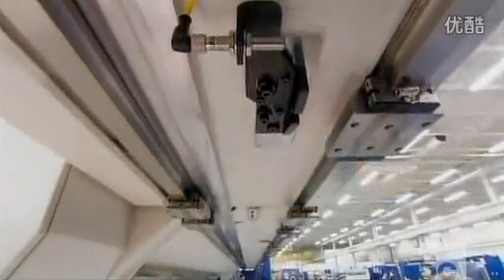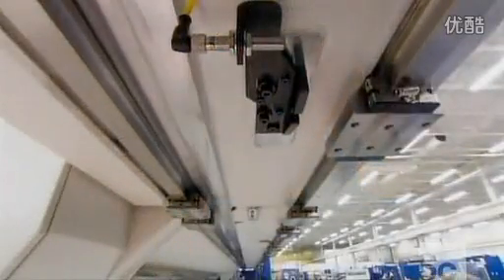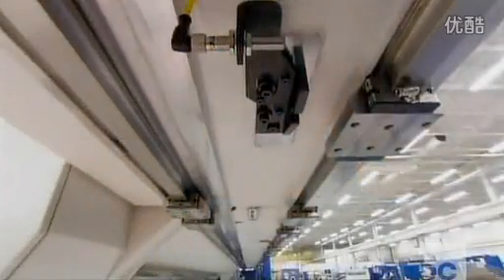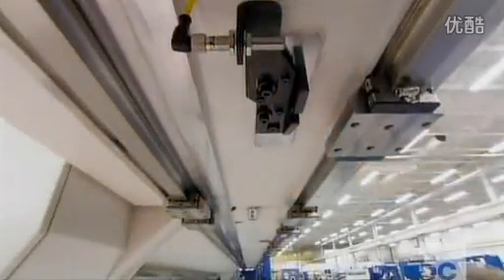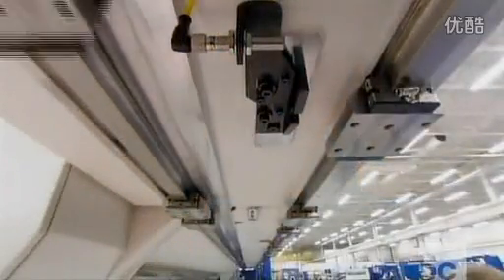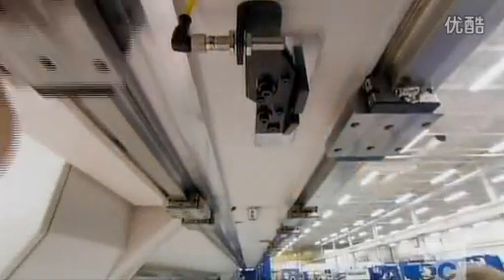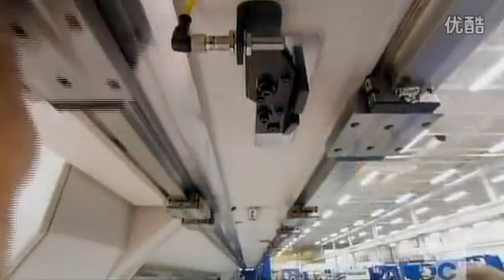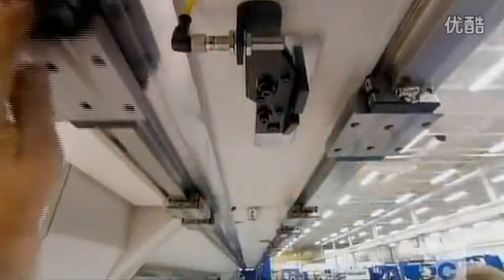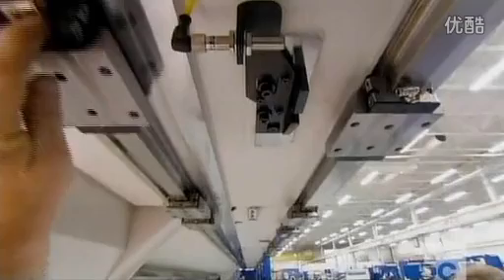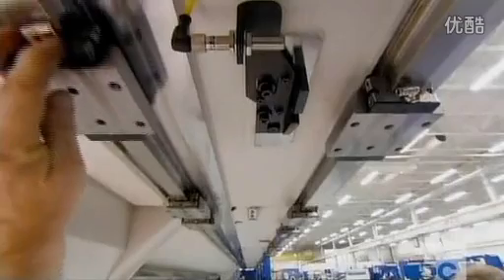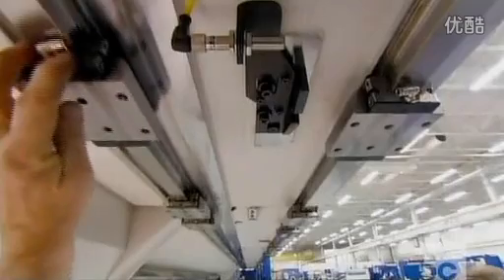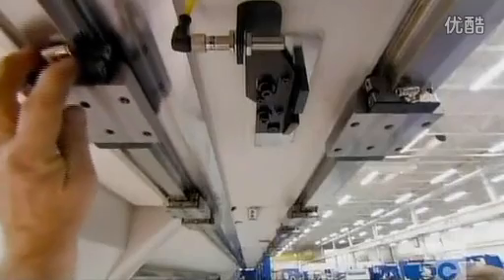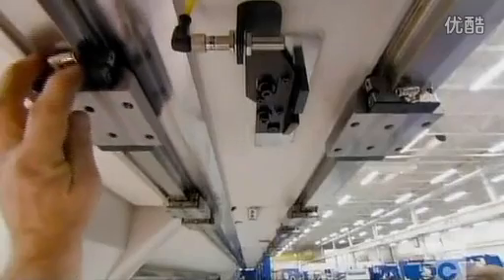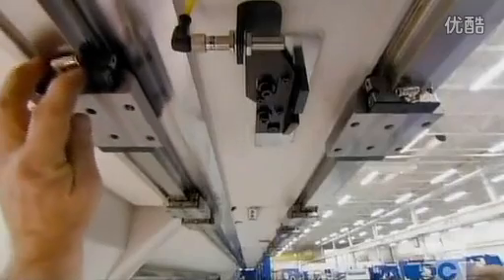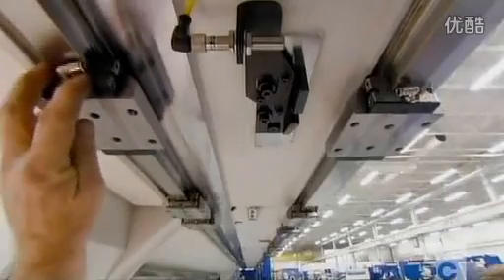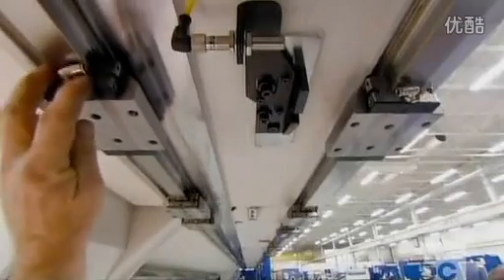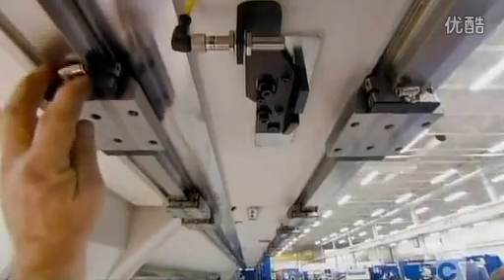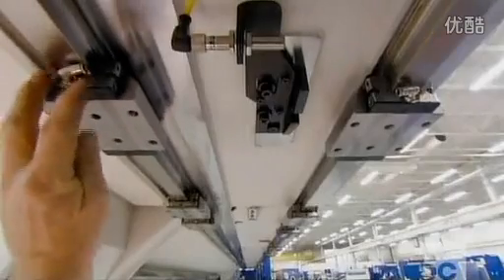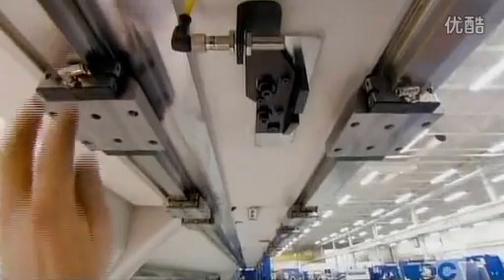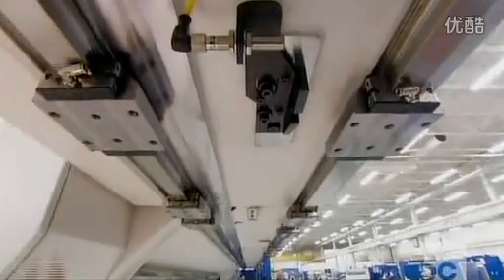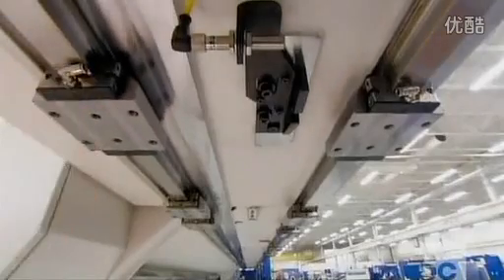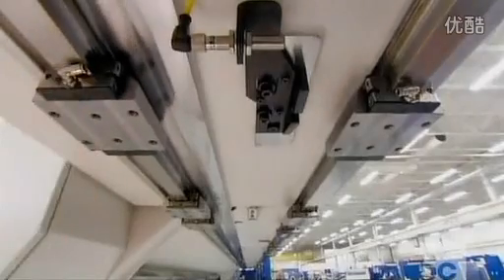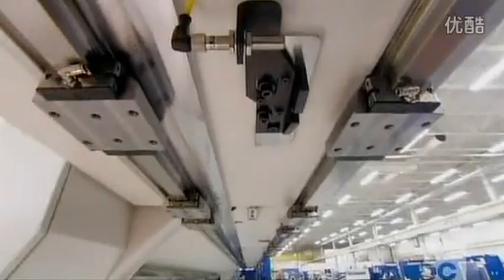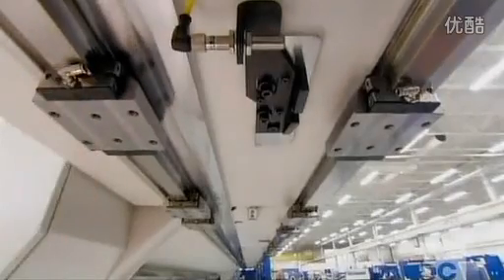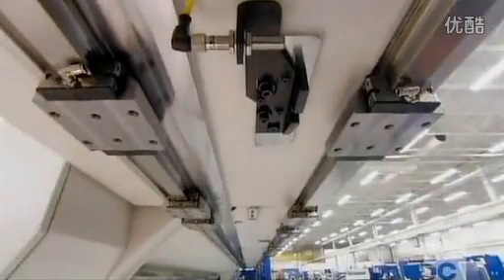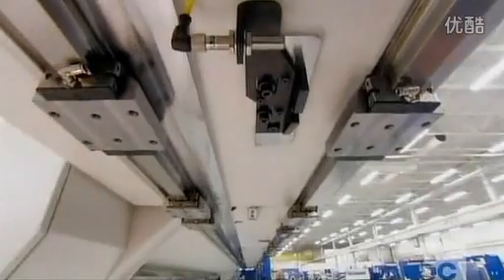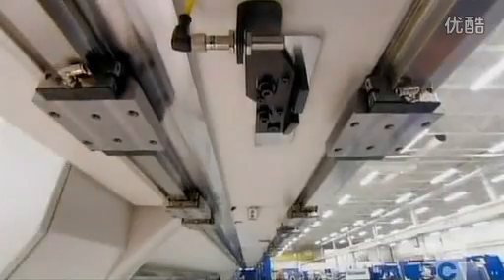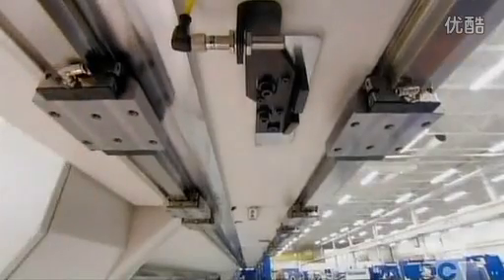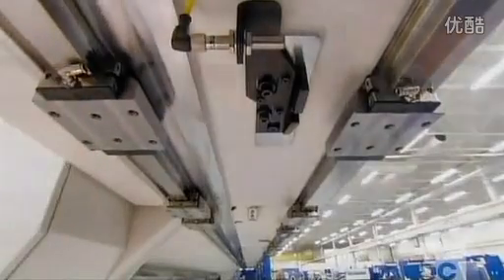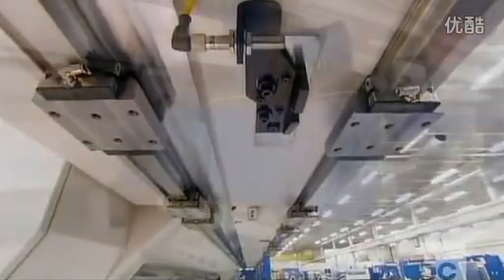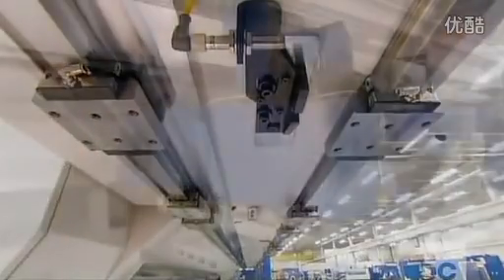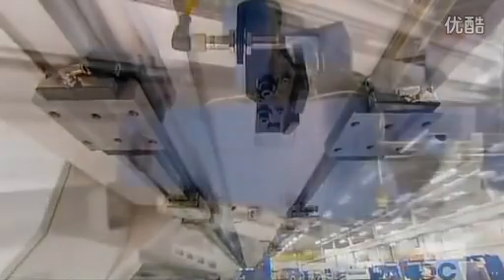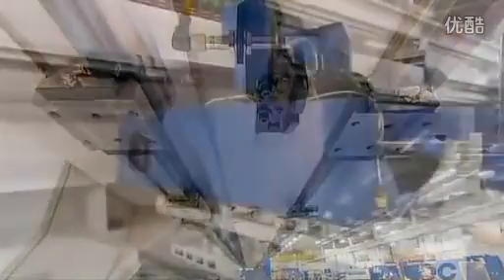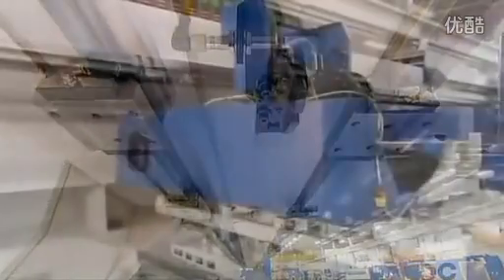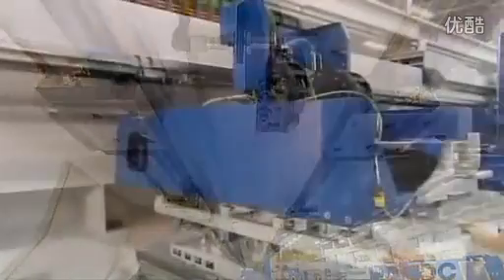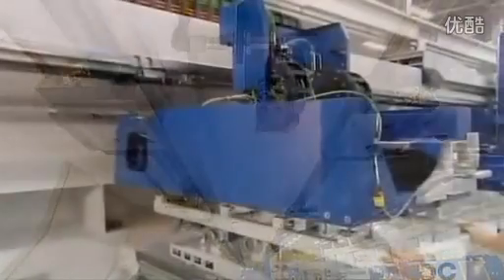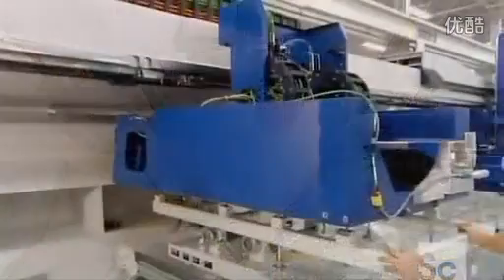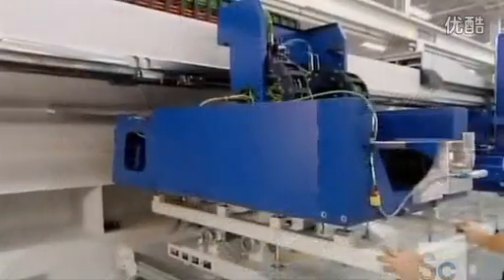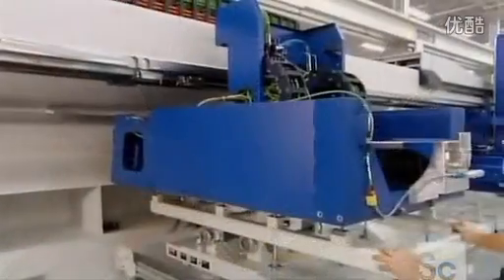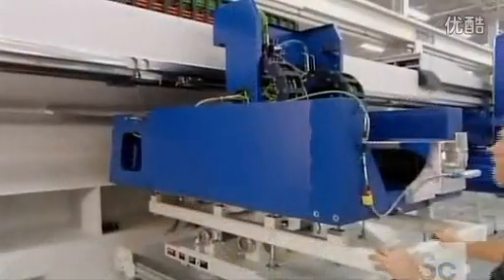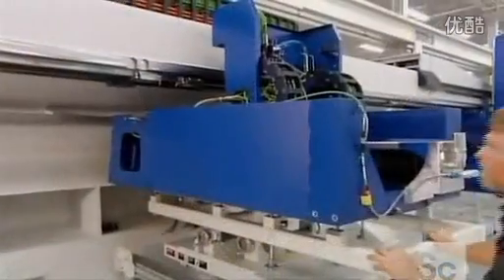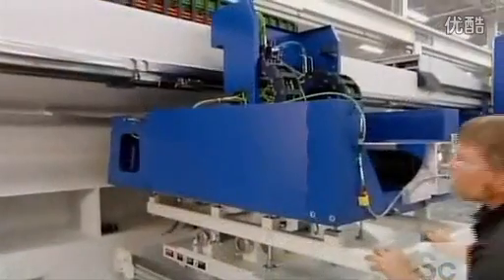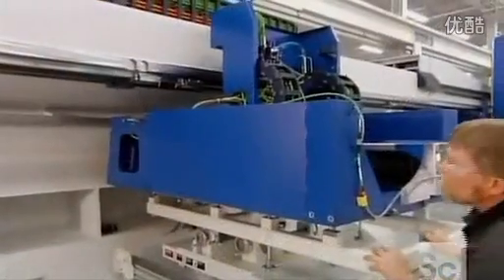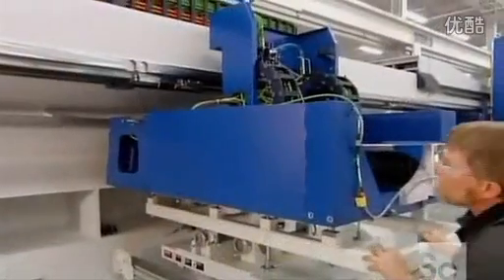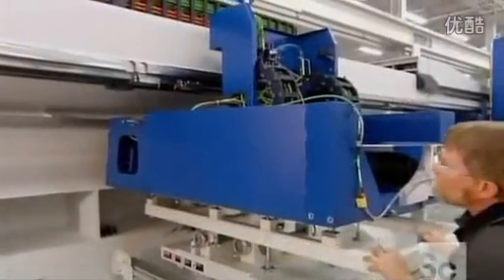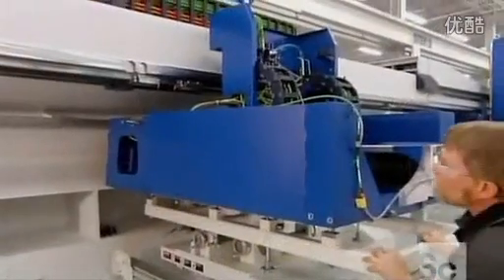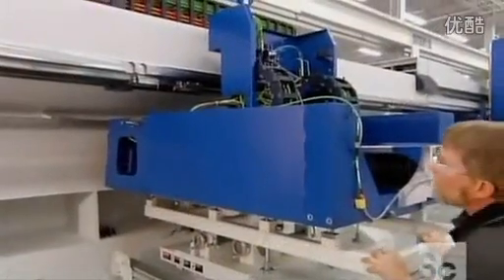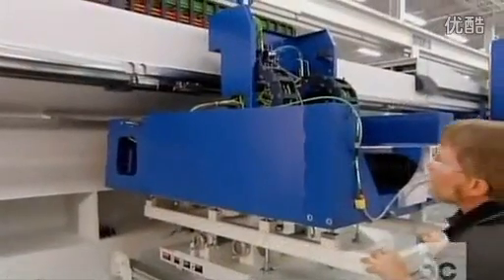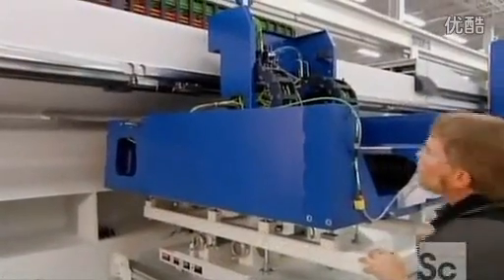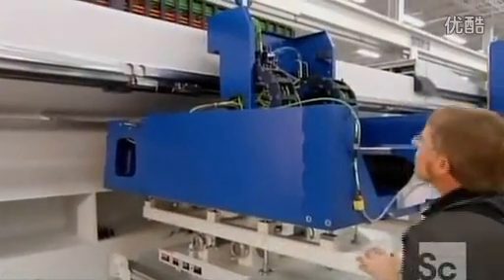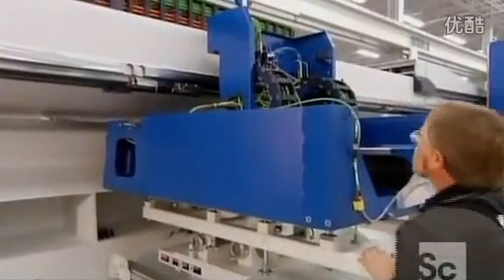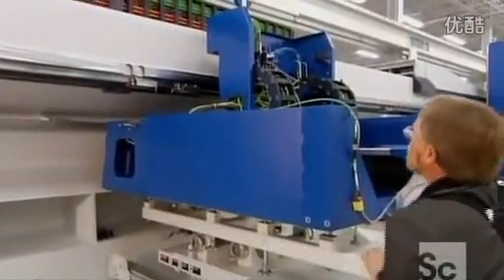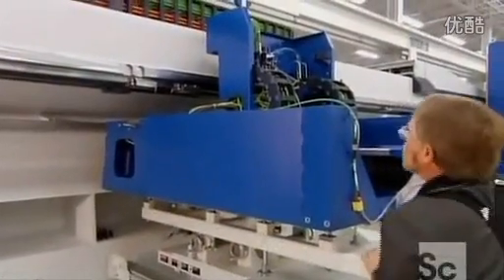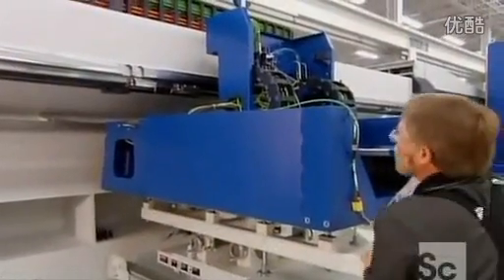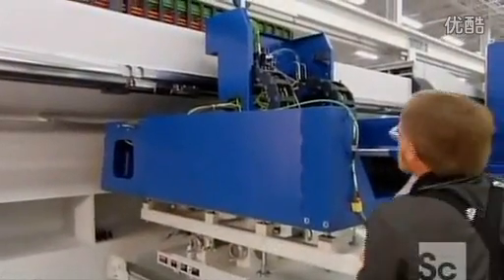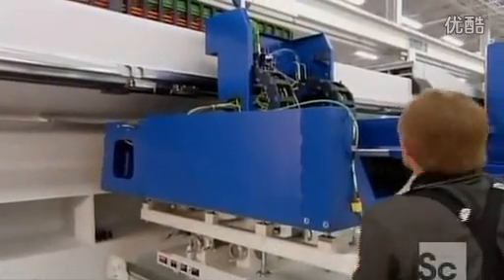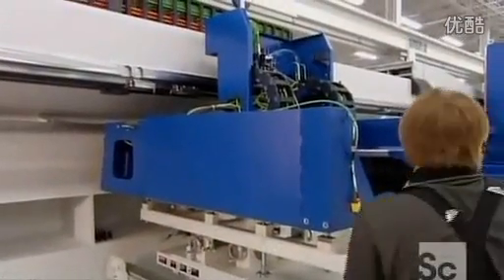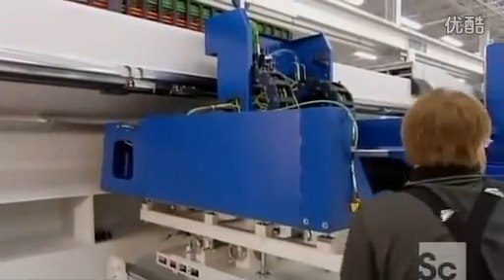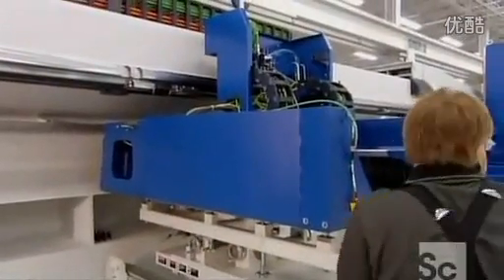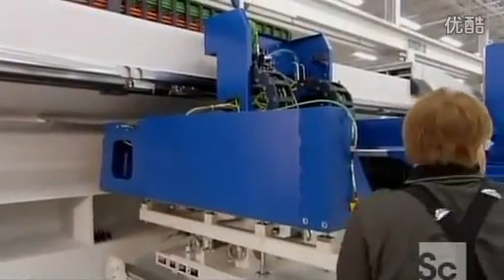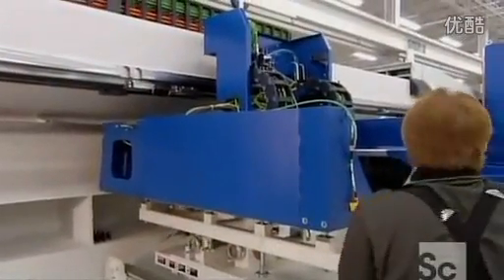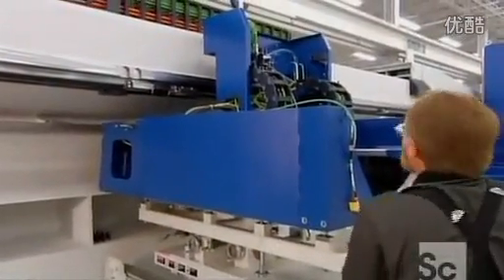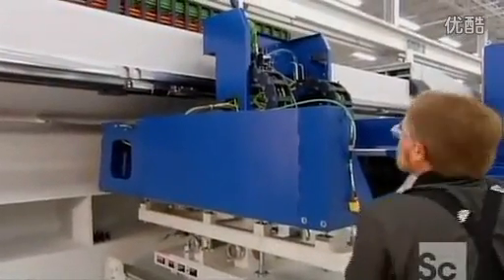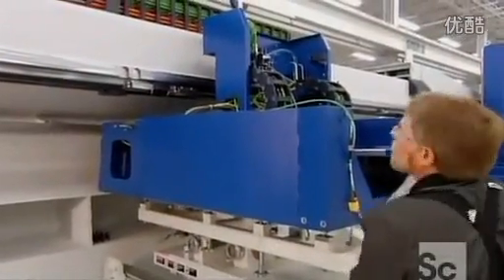Once that's done, they set up the guide rails on which the motion unit rides, then mount the motion unit onto them.